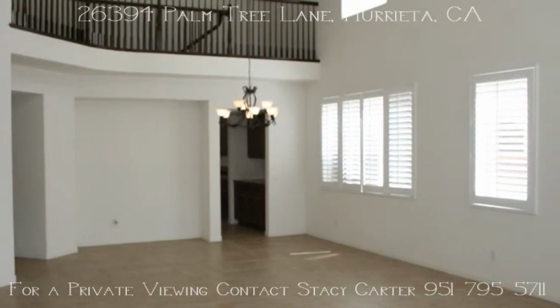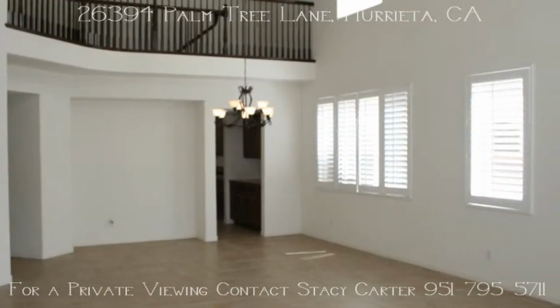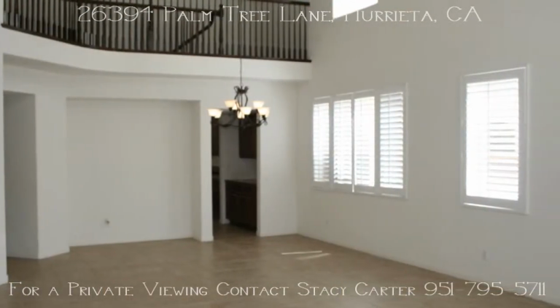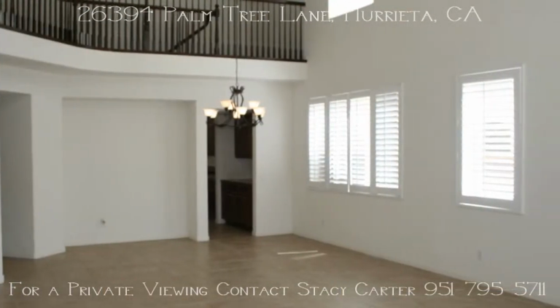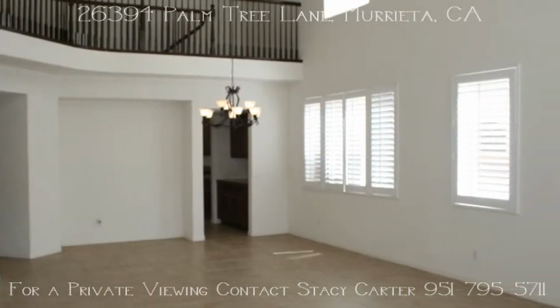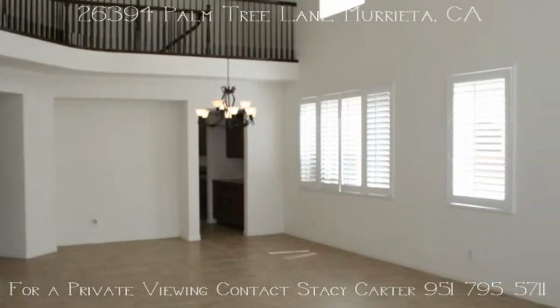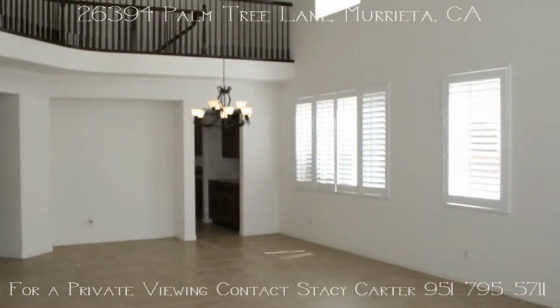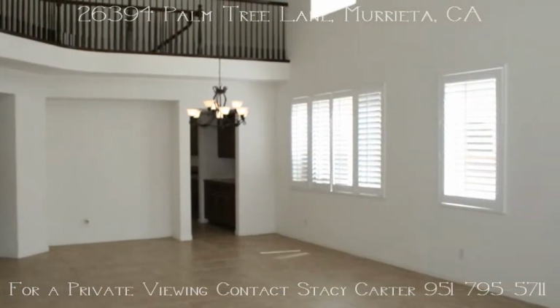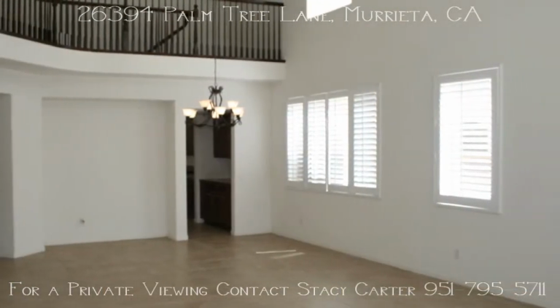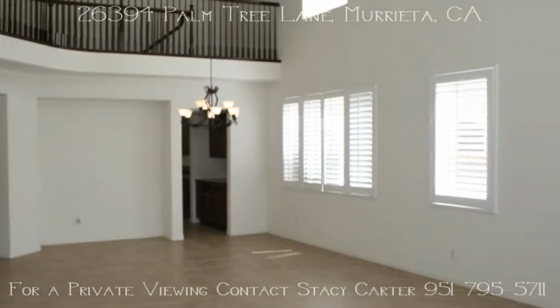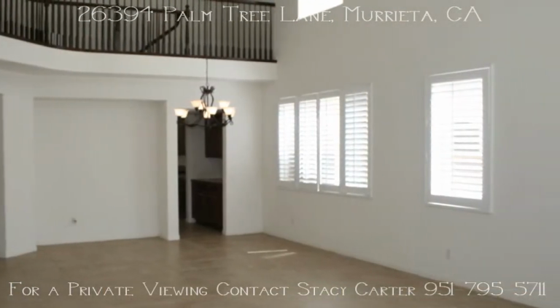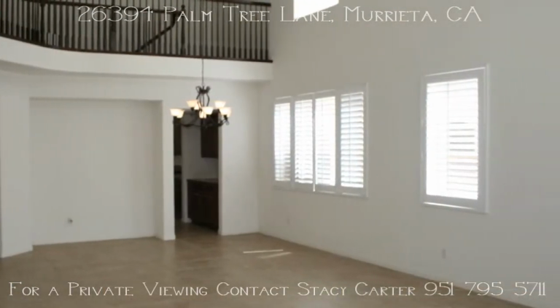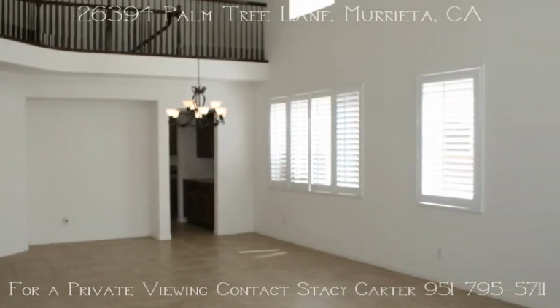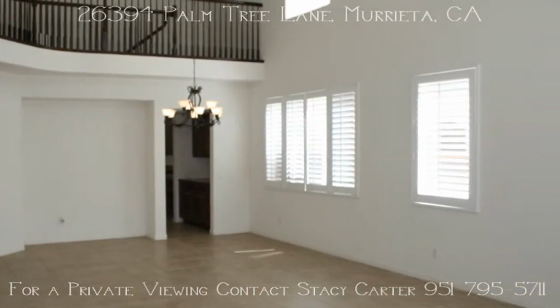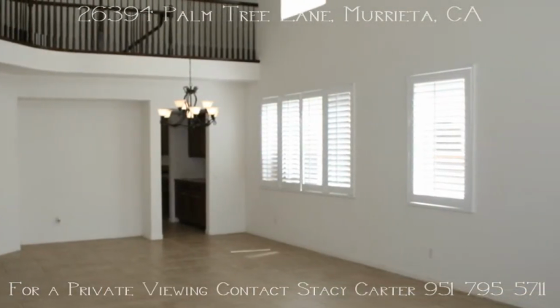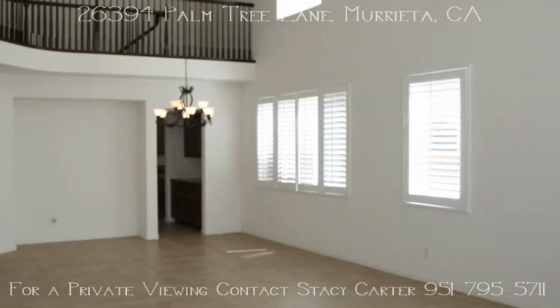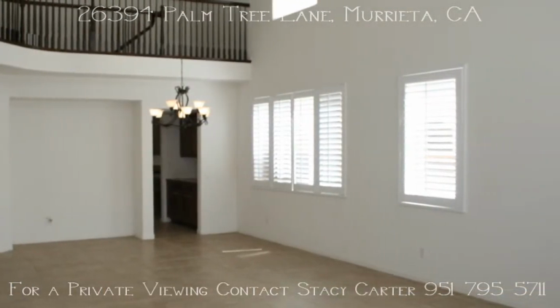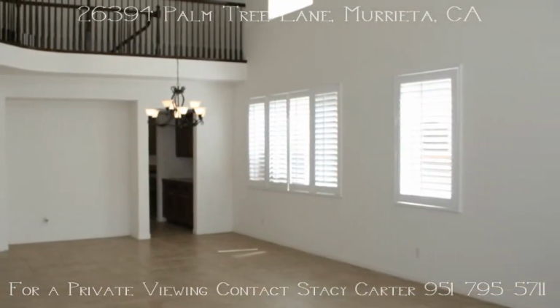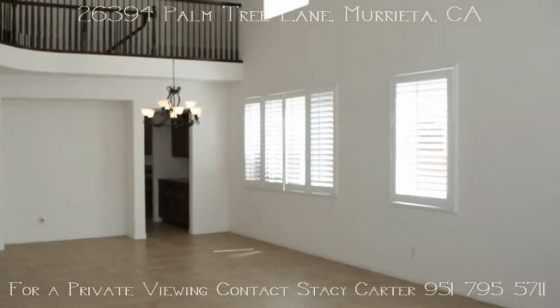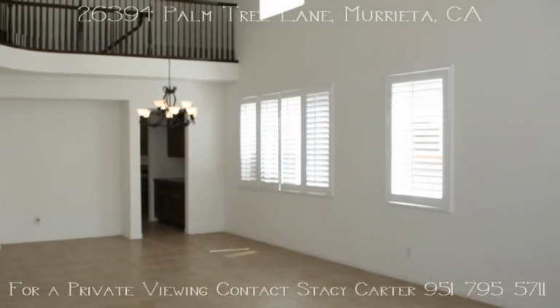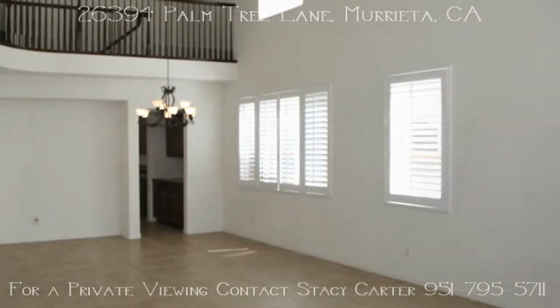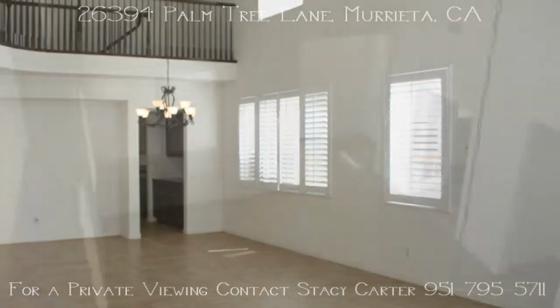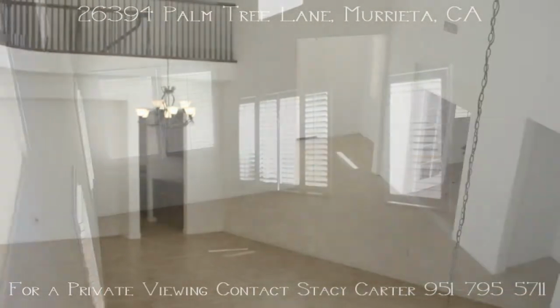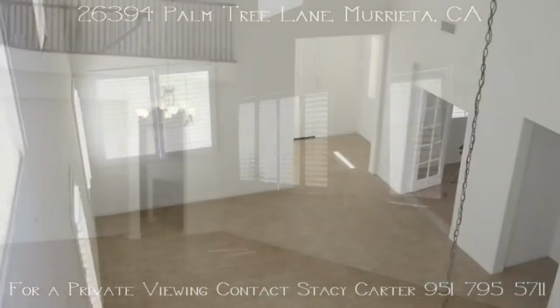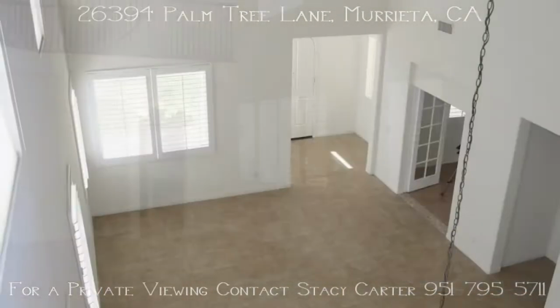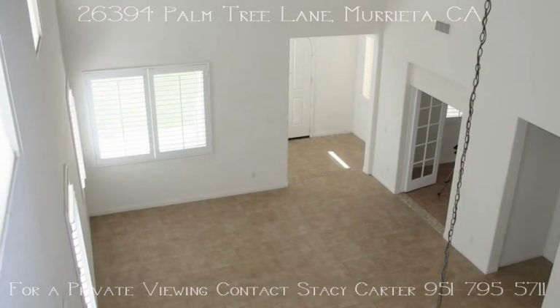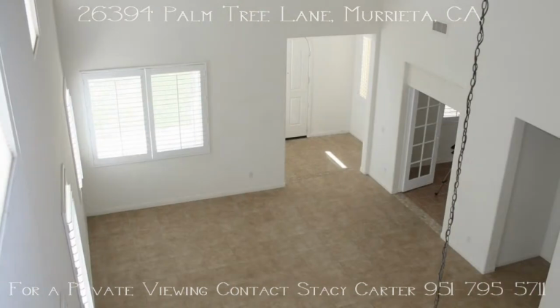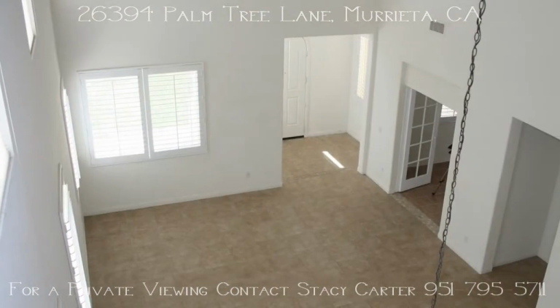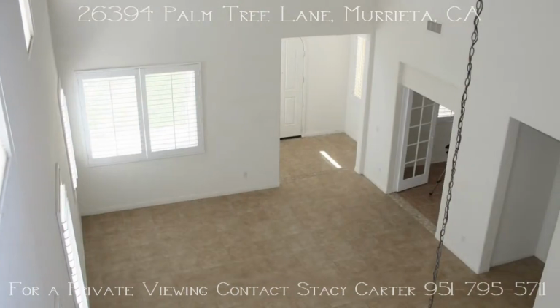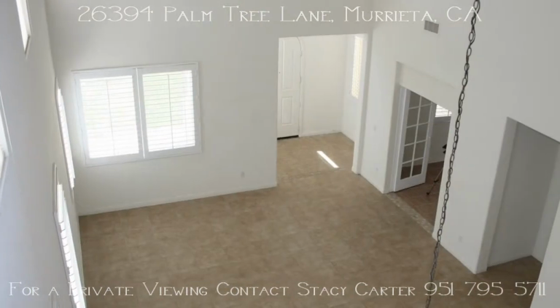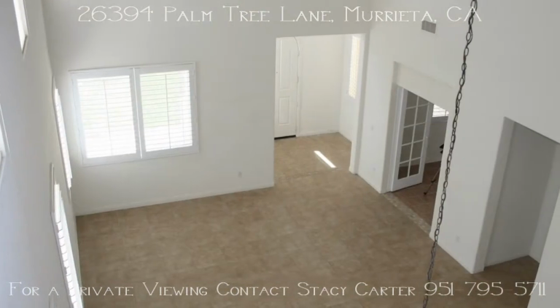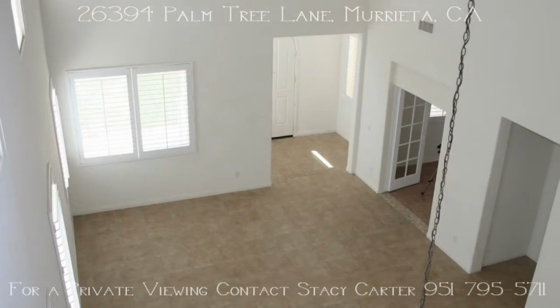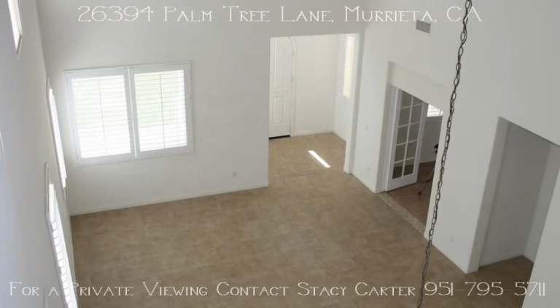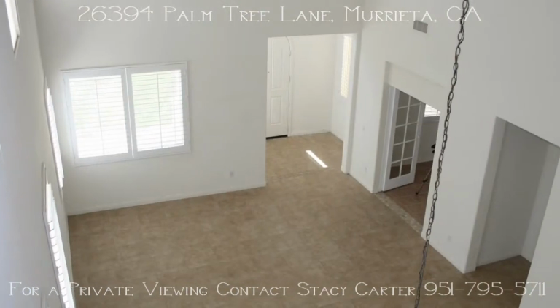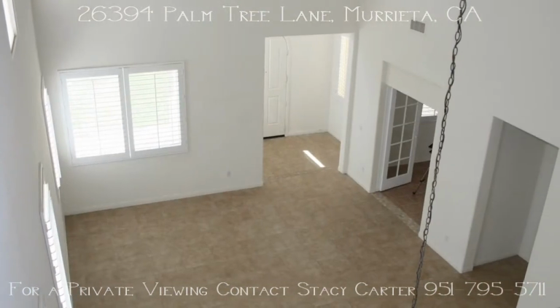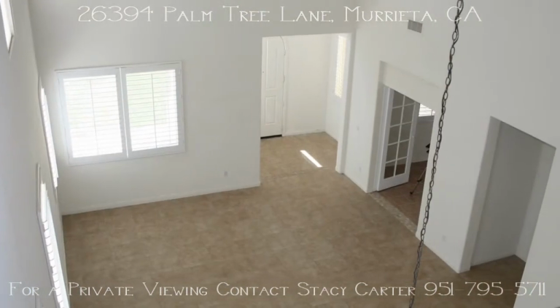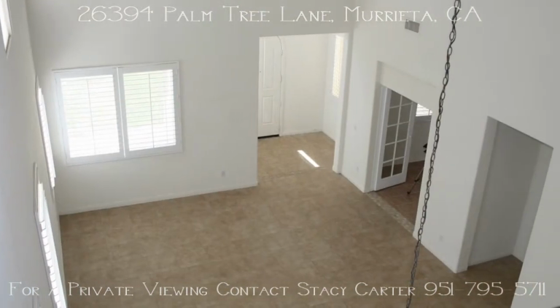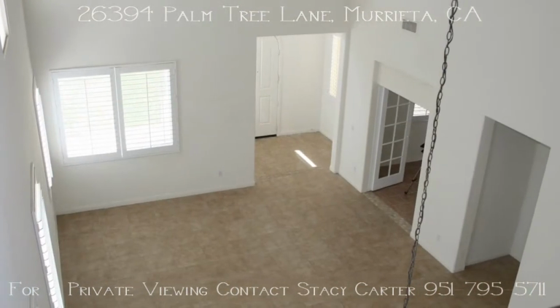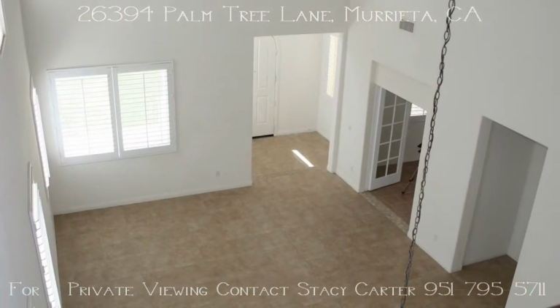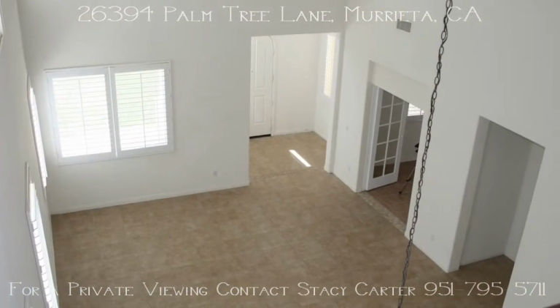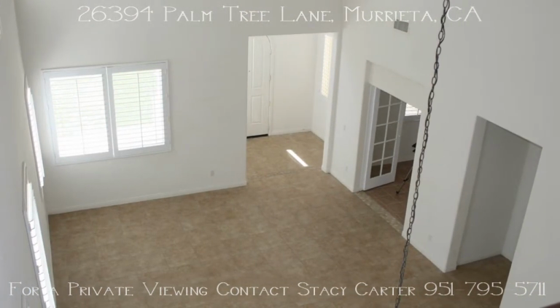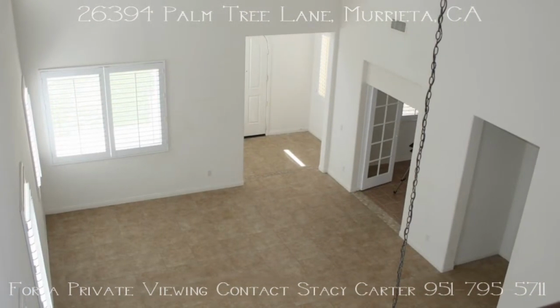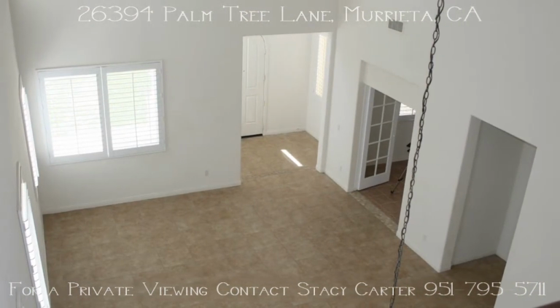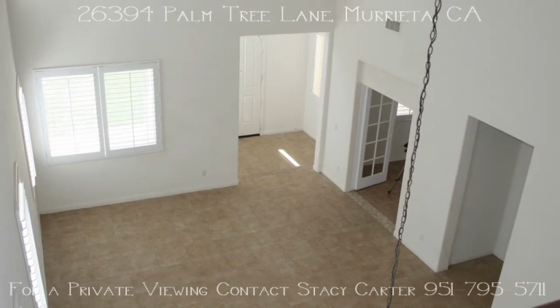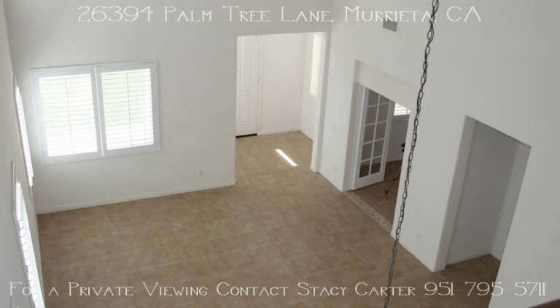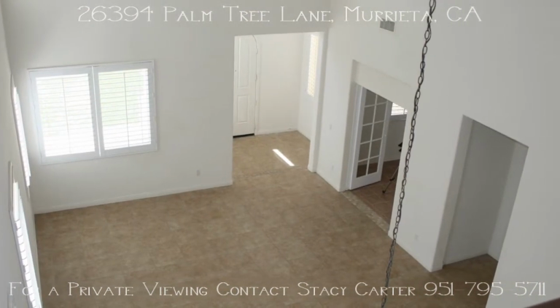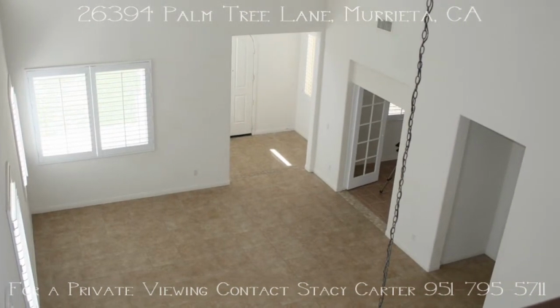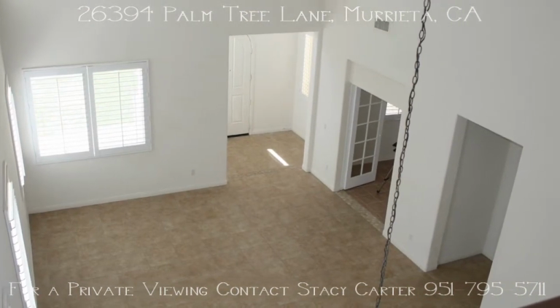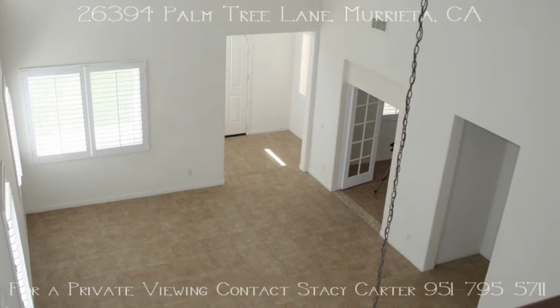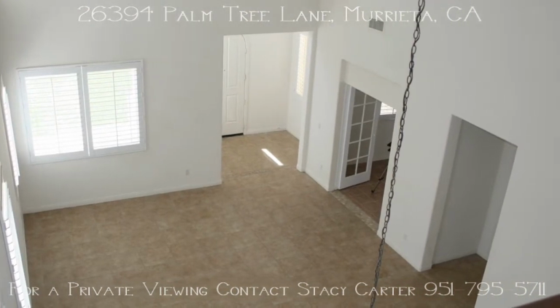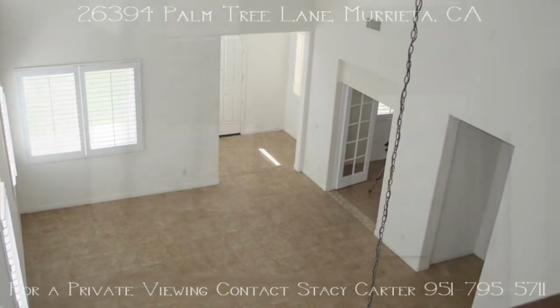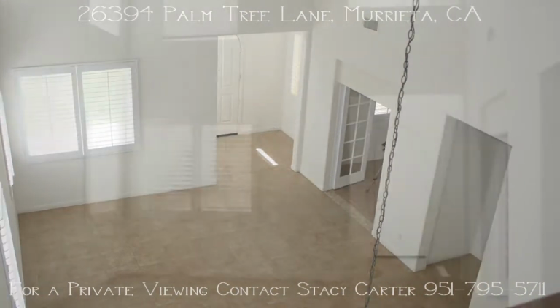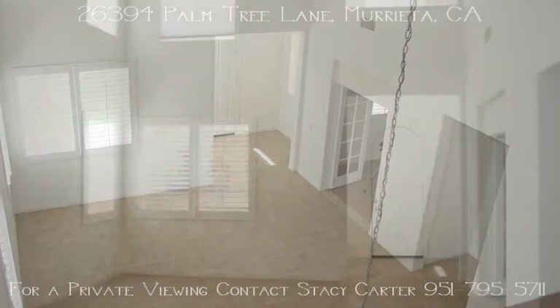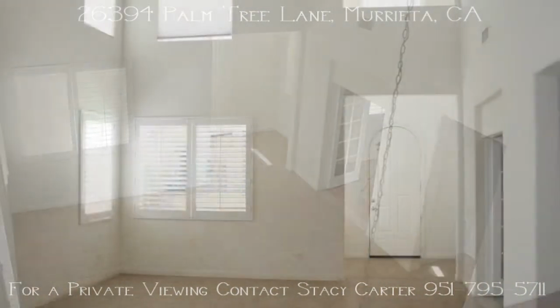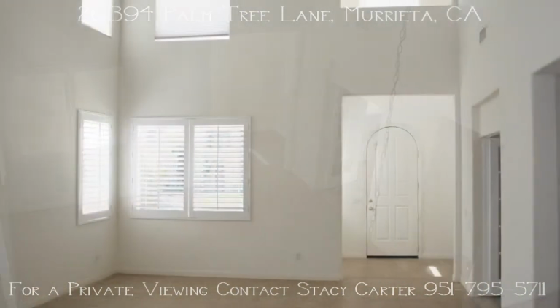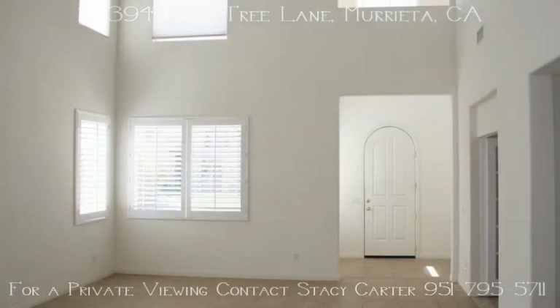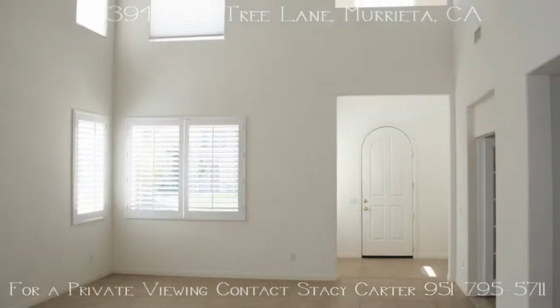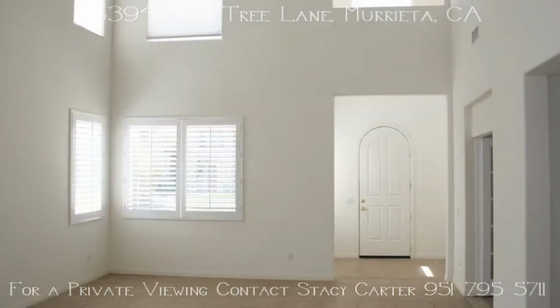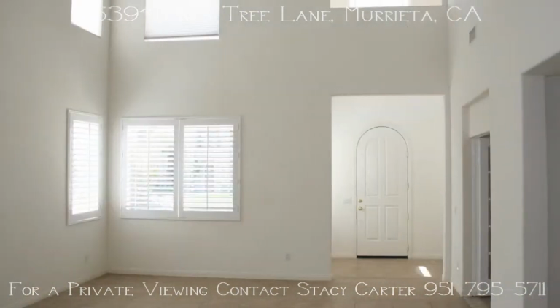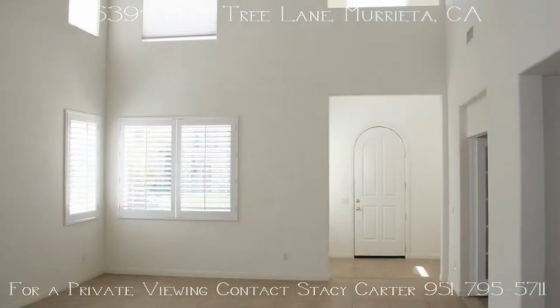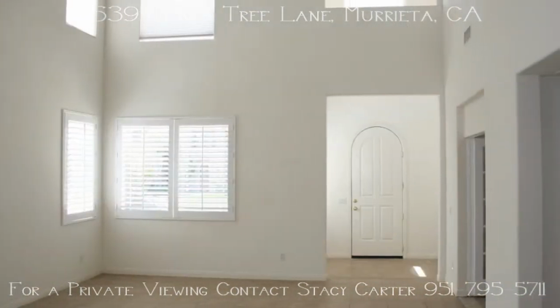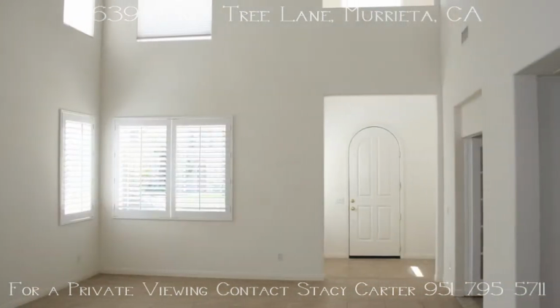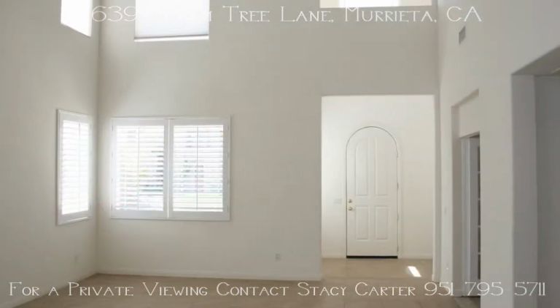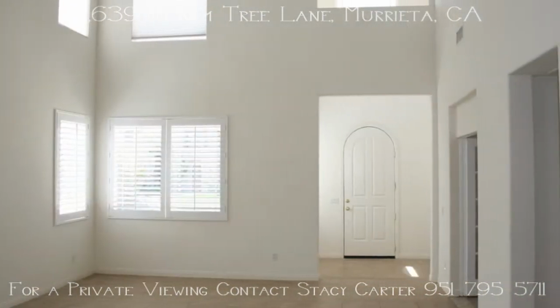The formal dining and living rooms have magnificent high ceilings with room for entertaining and all of your furniture.